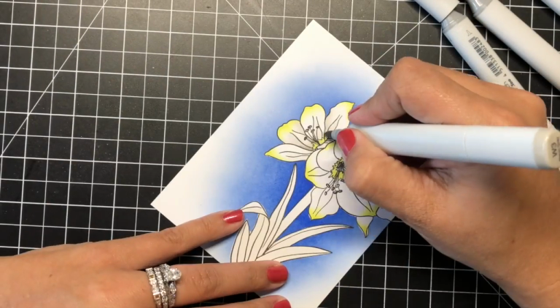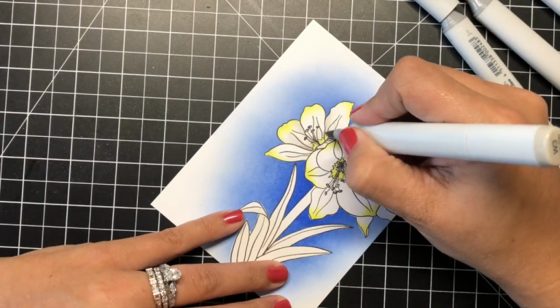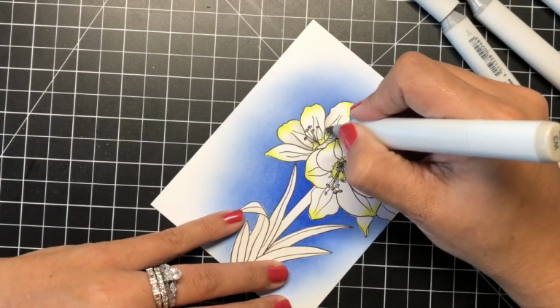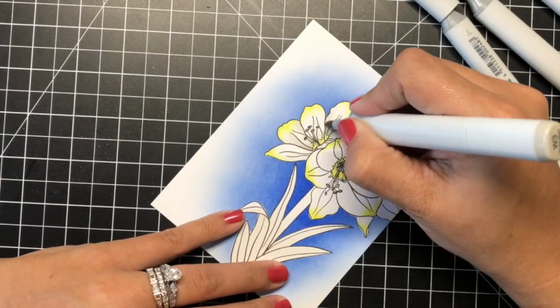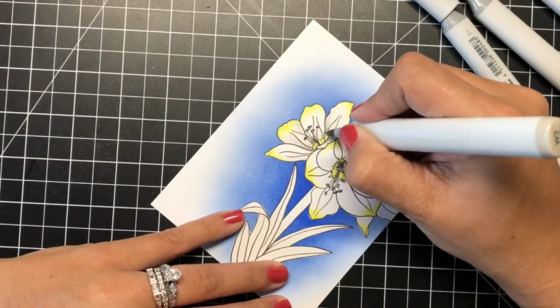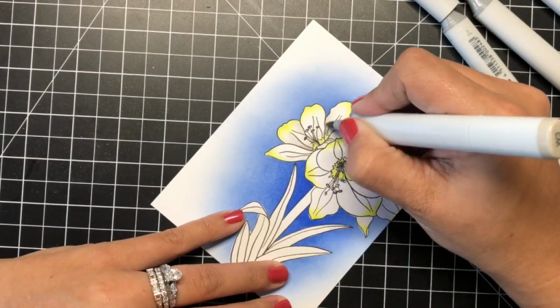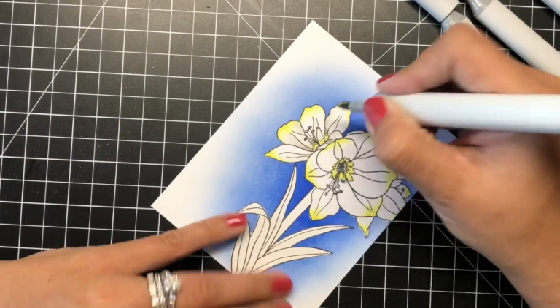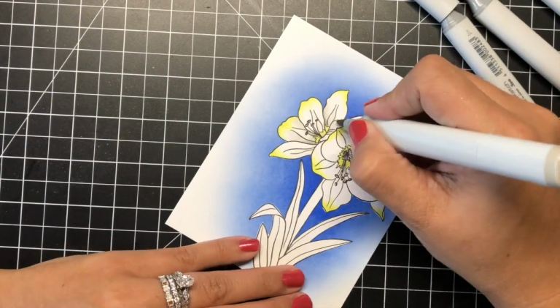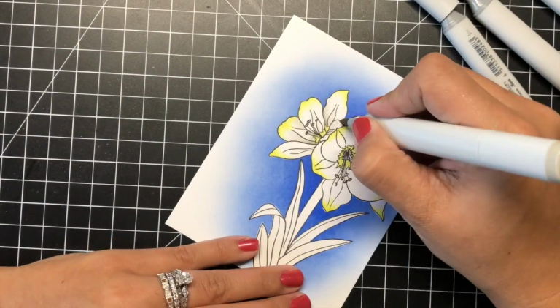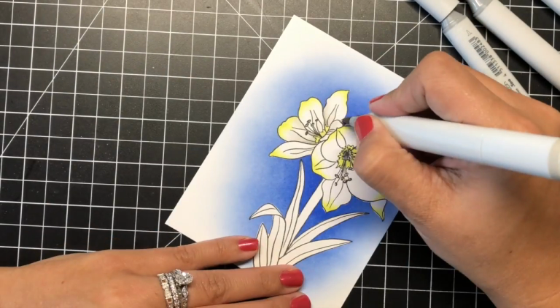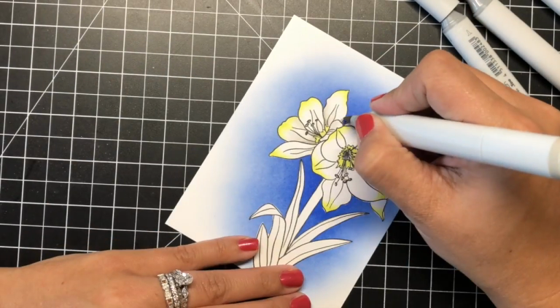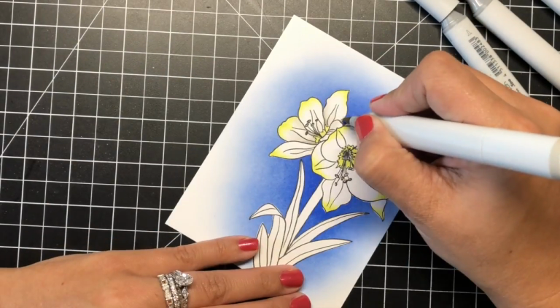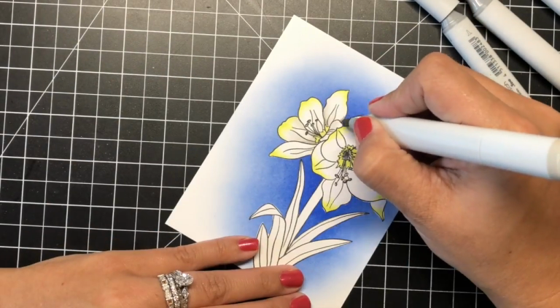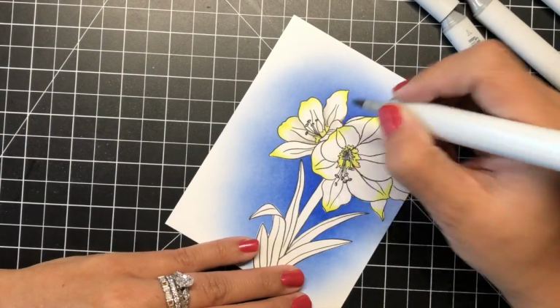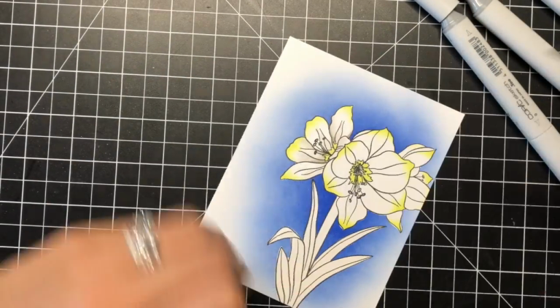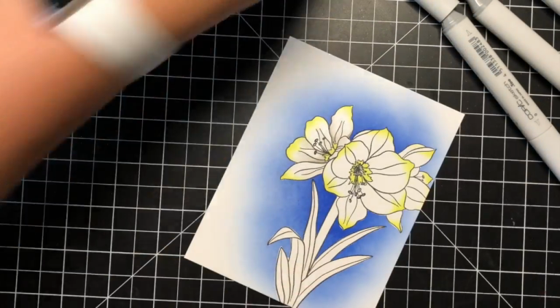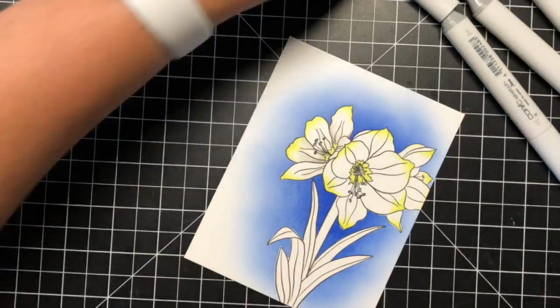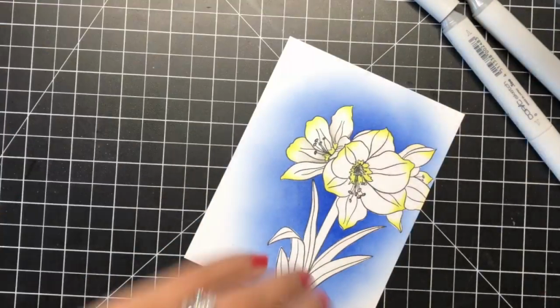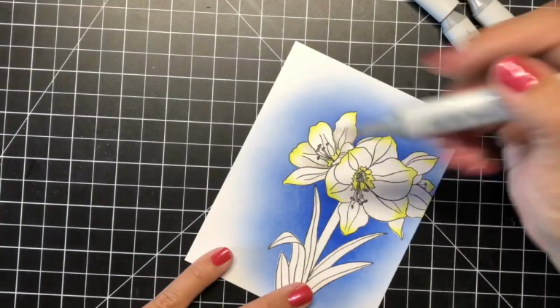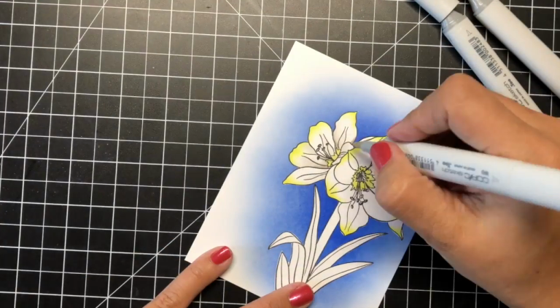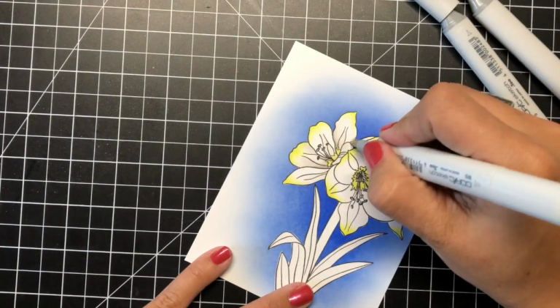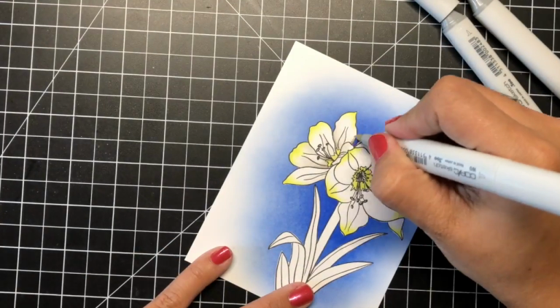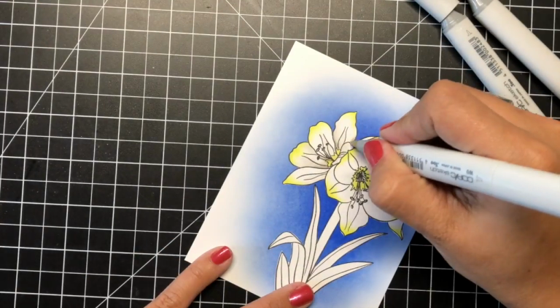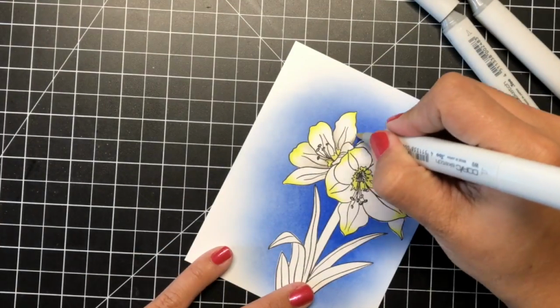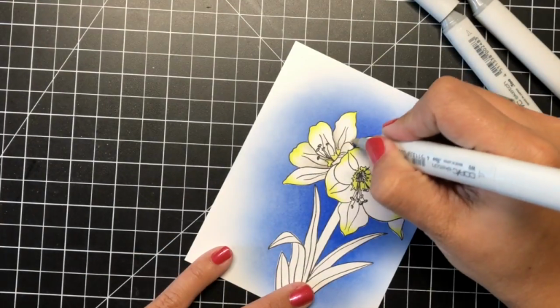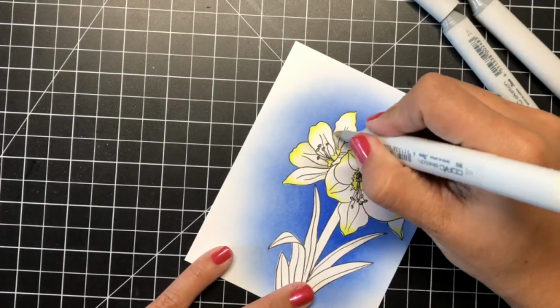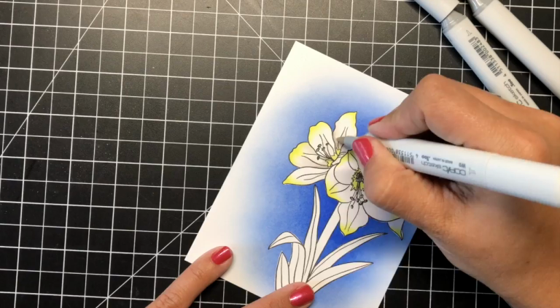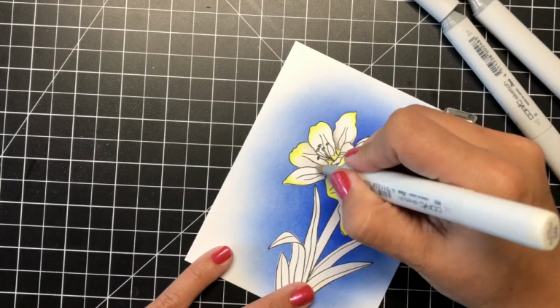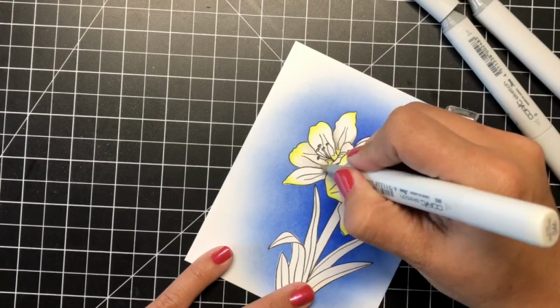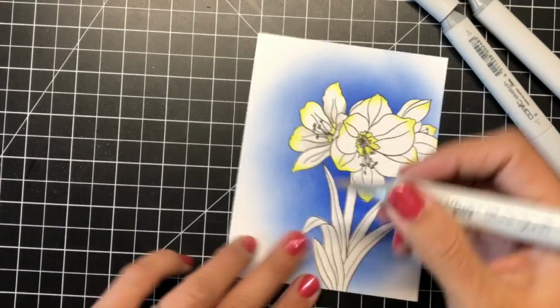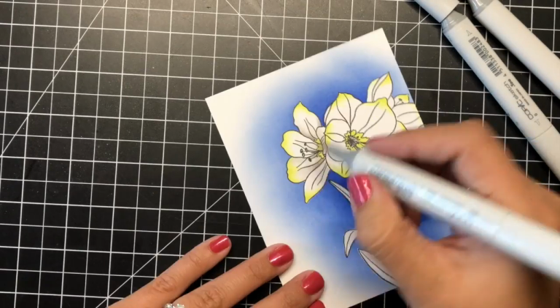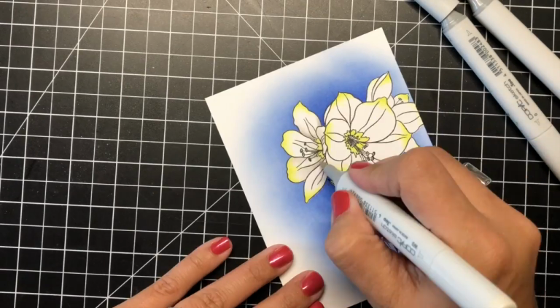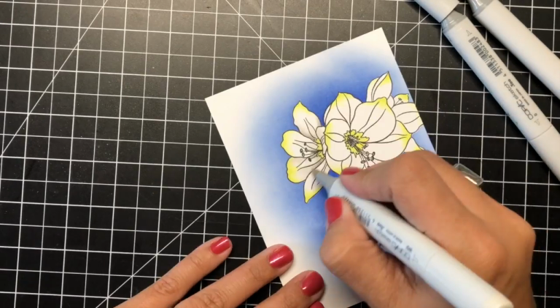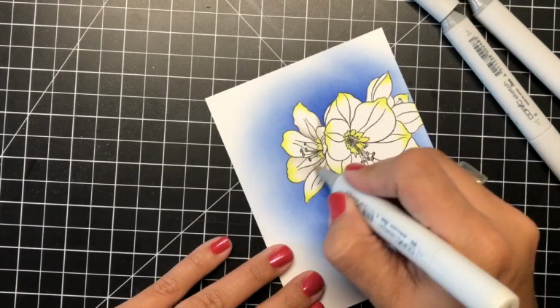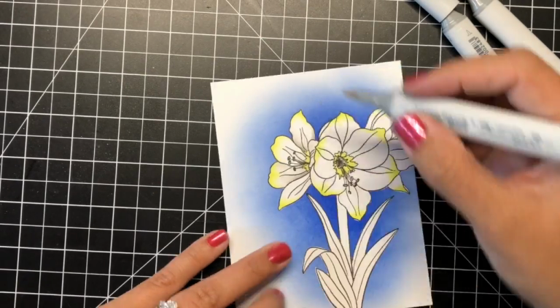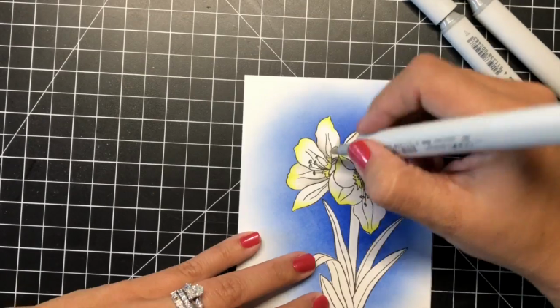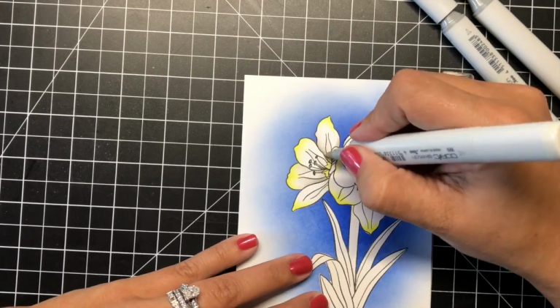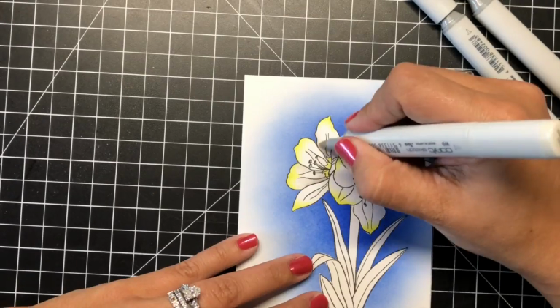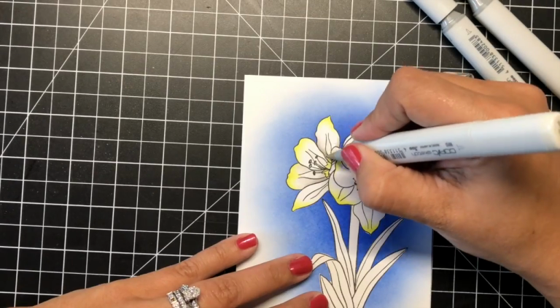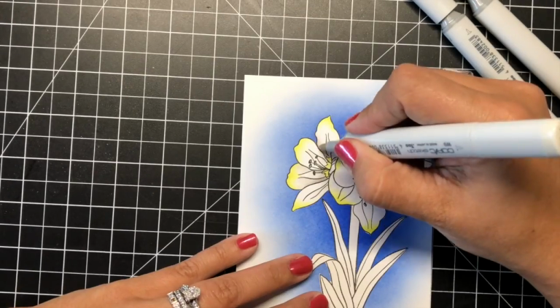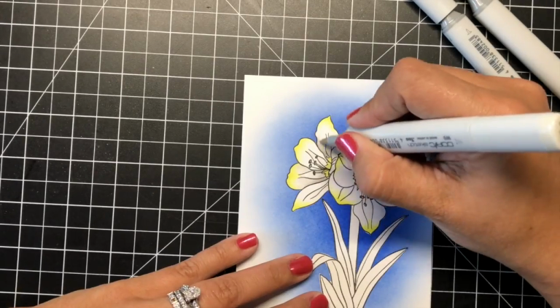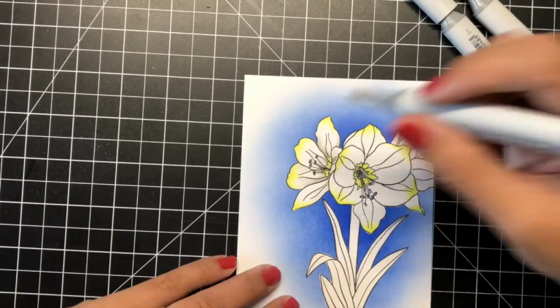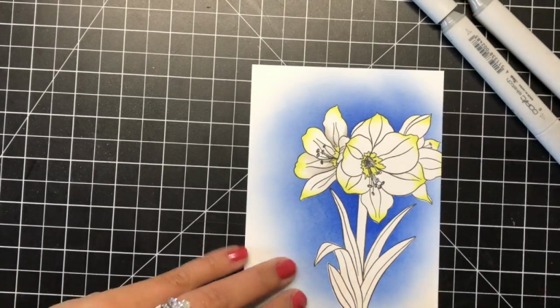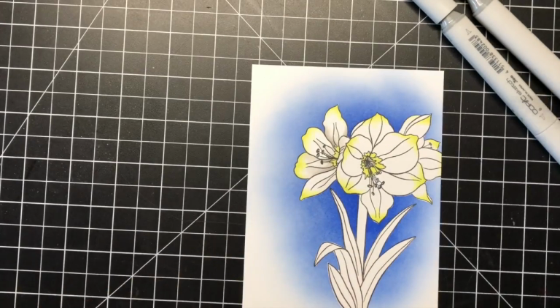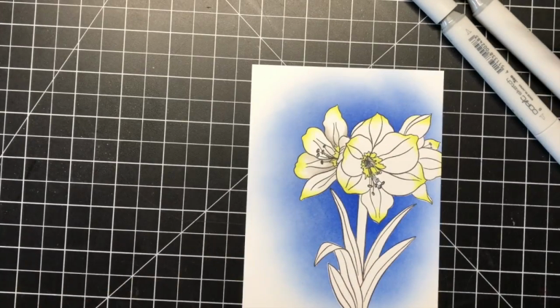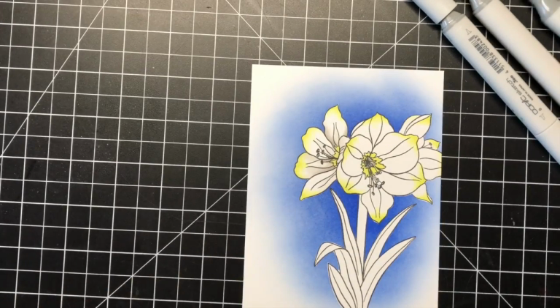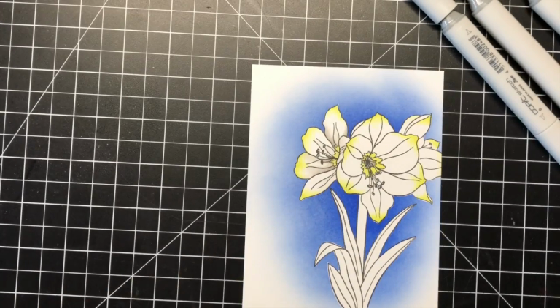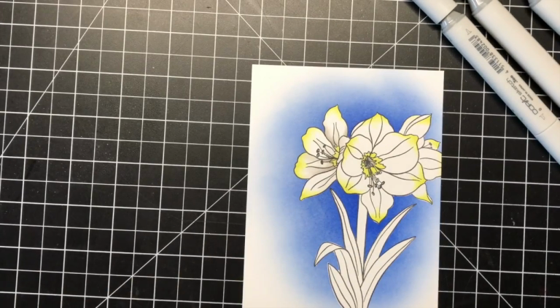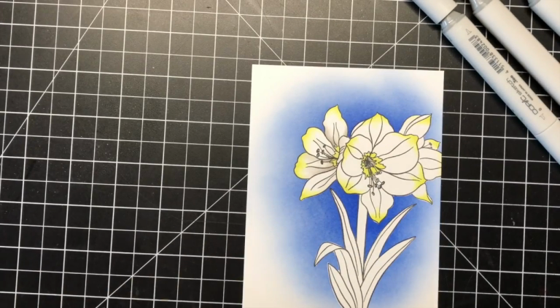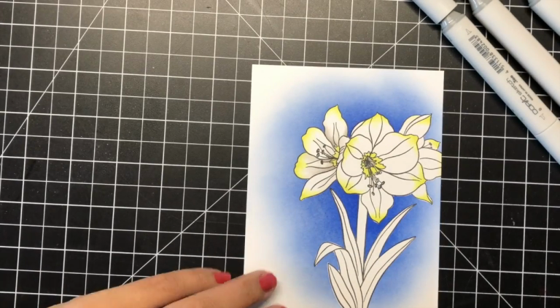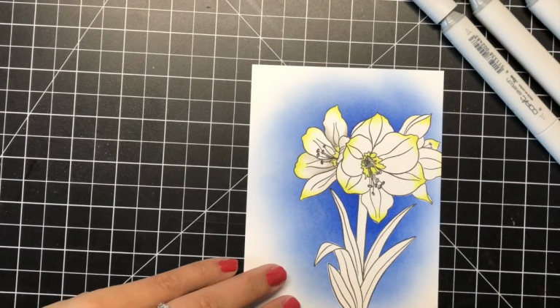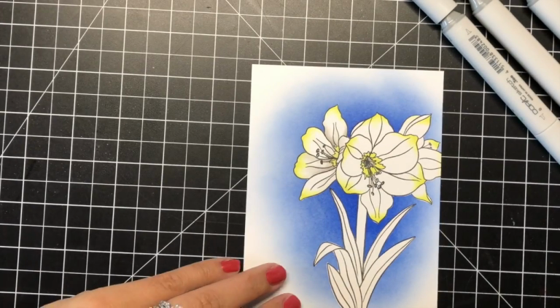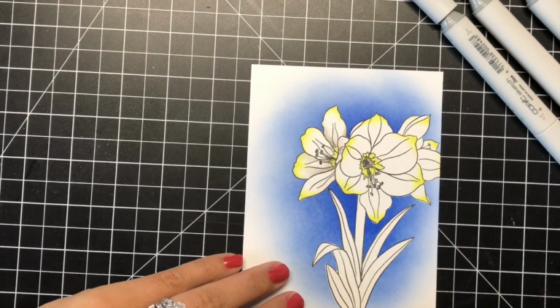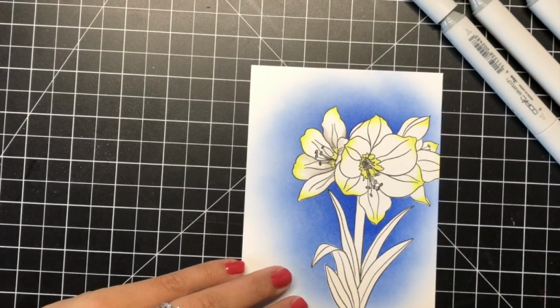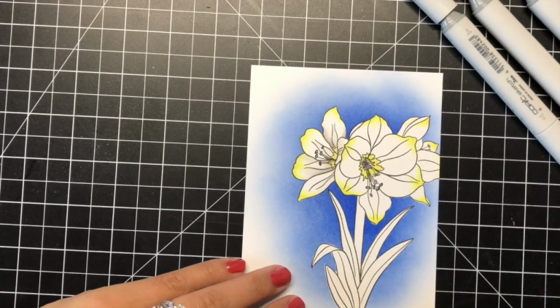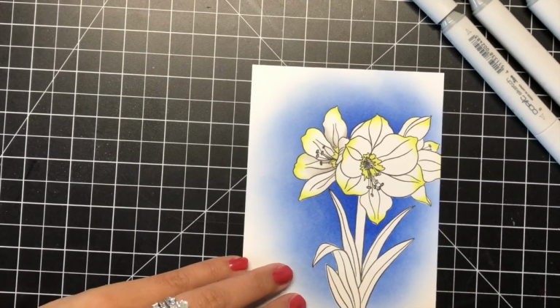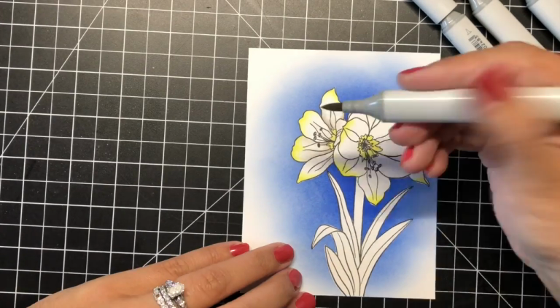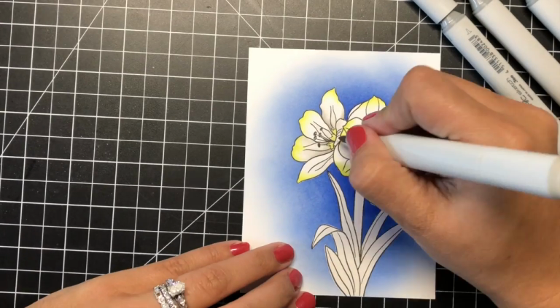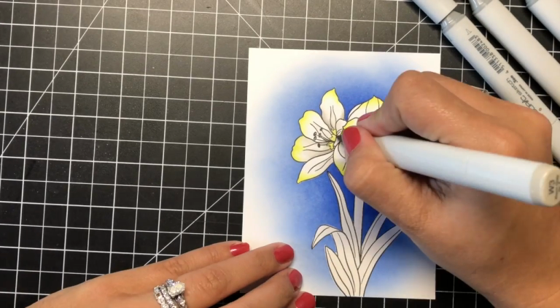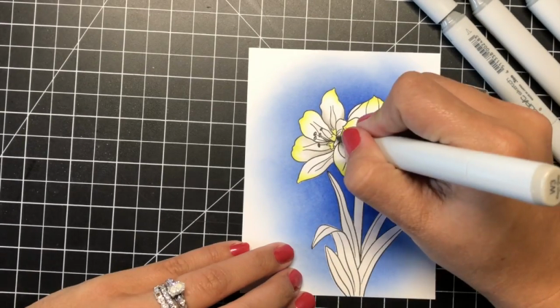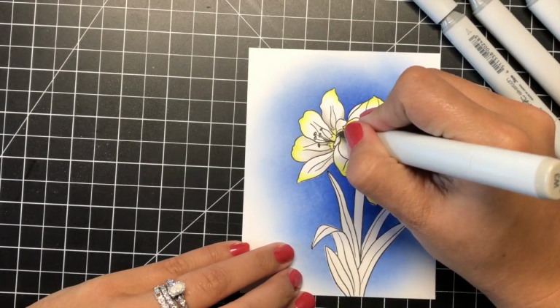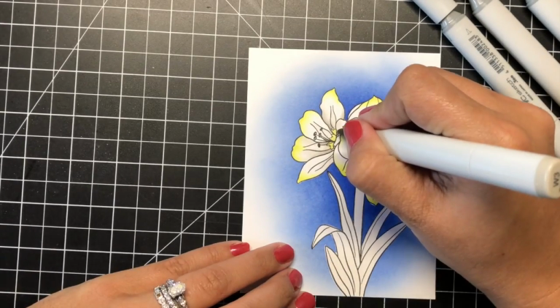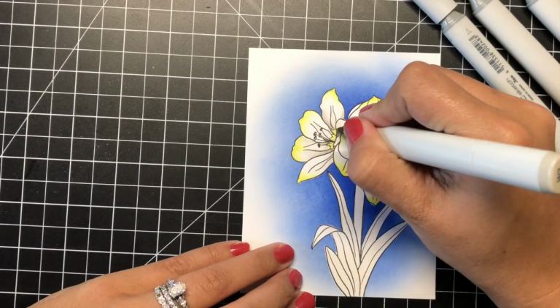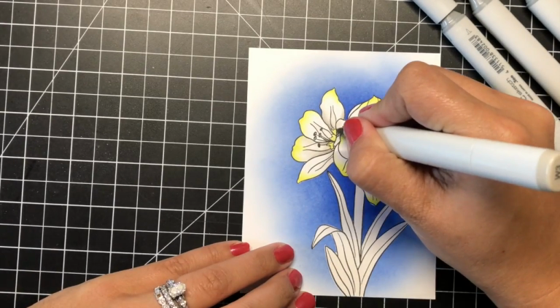No need to spend an age shading this white image when the contrast of the bright blue with the white petals does the work for you.